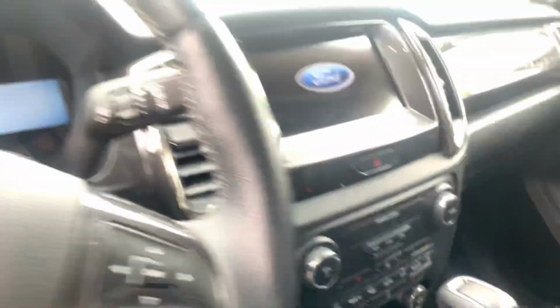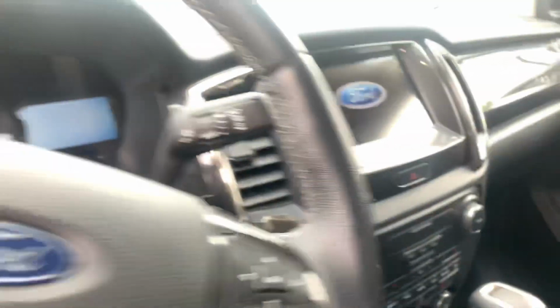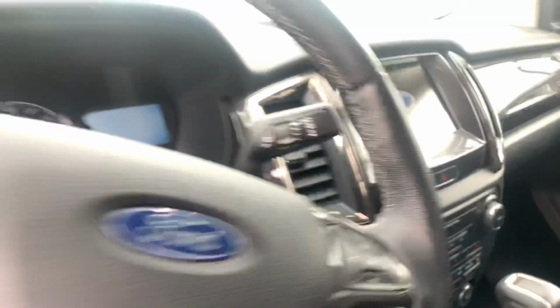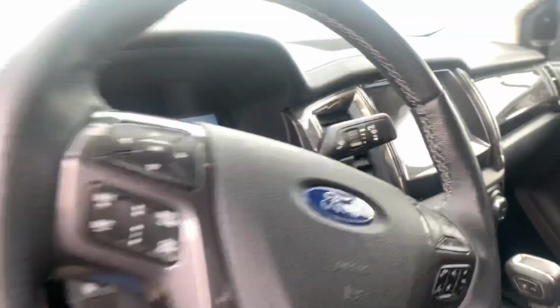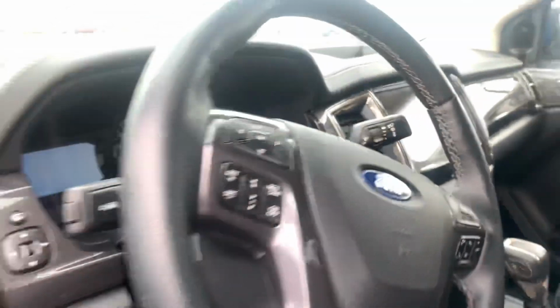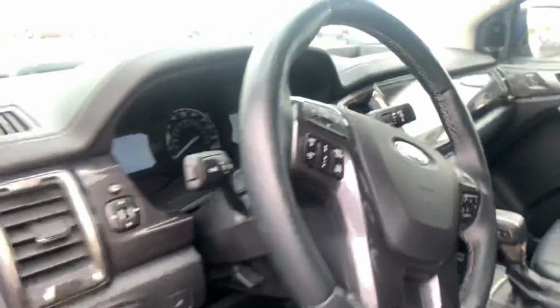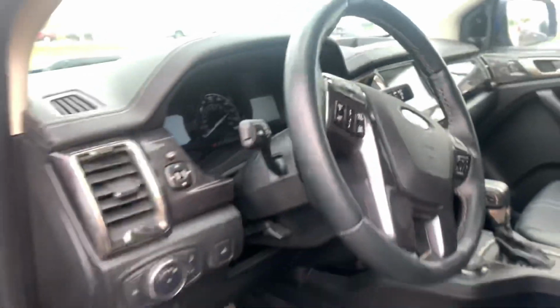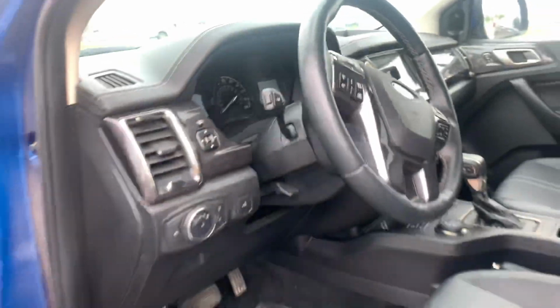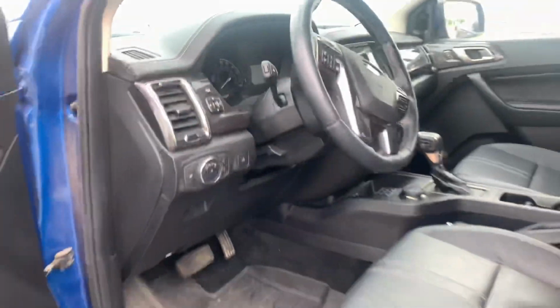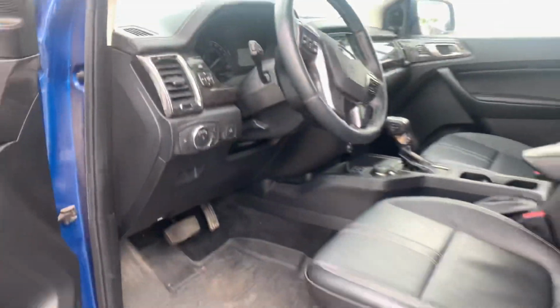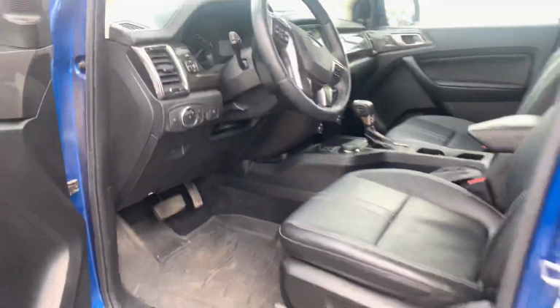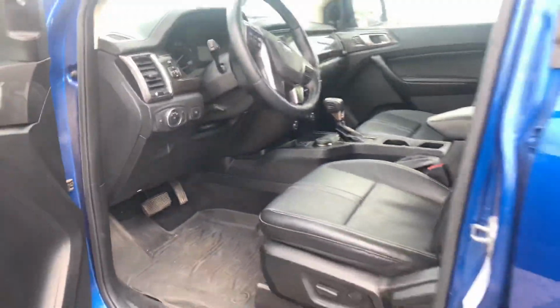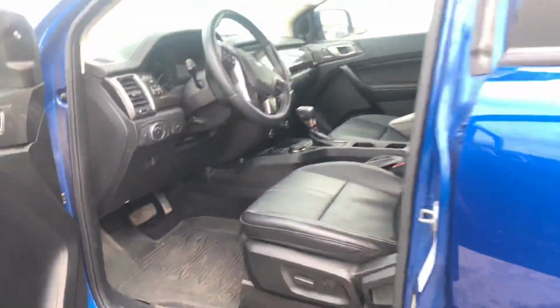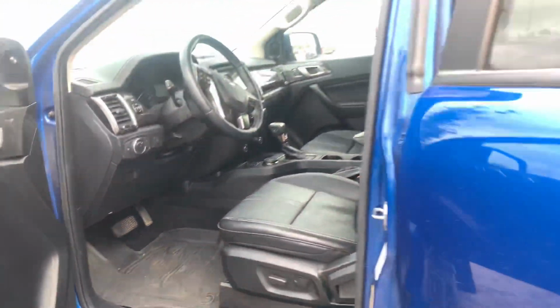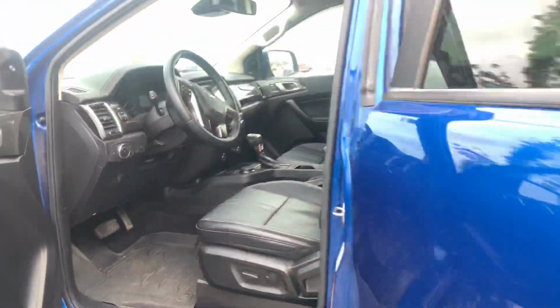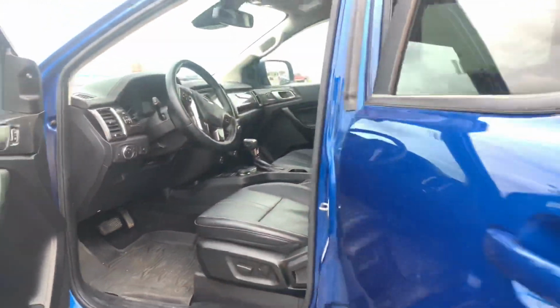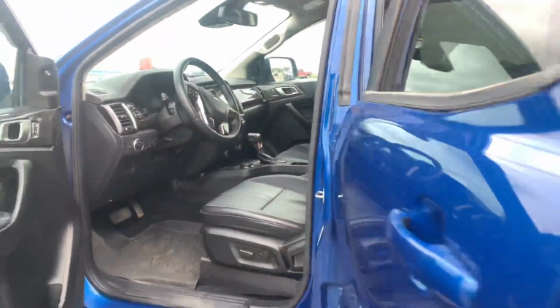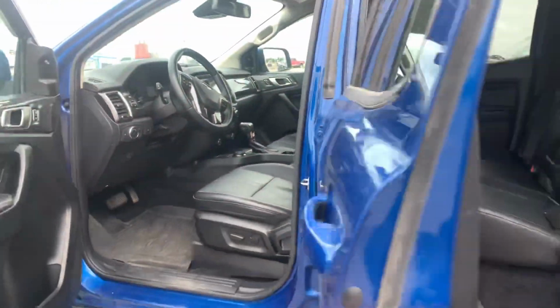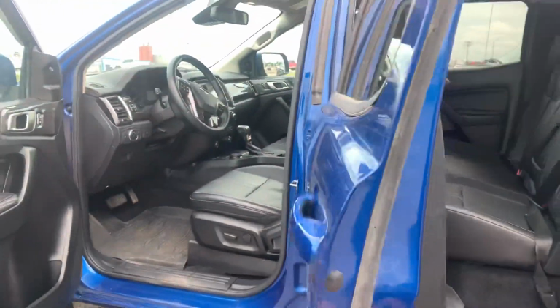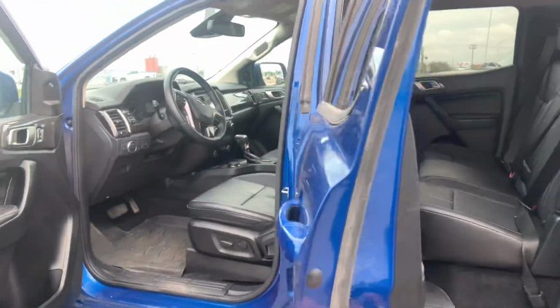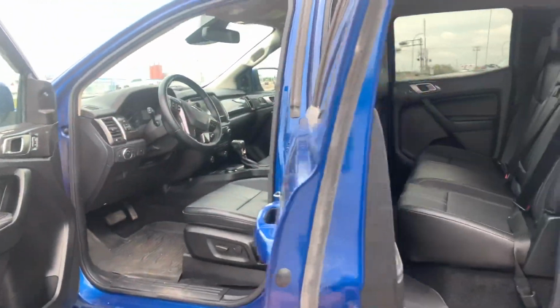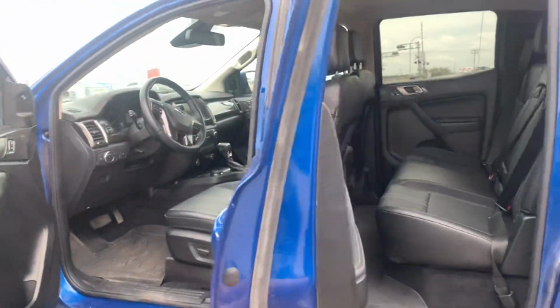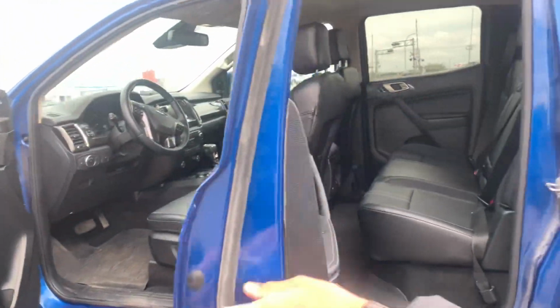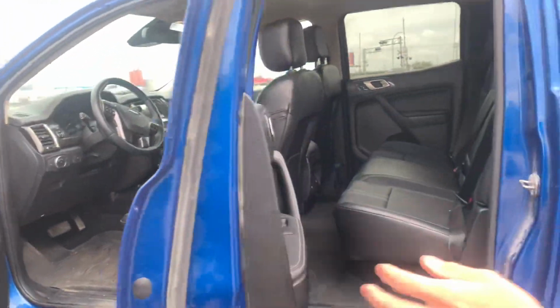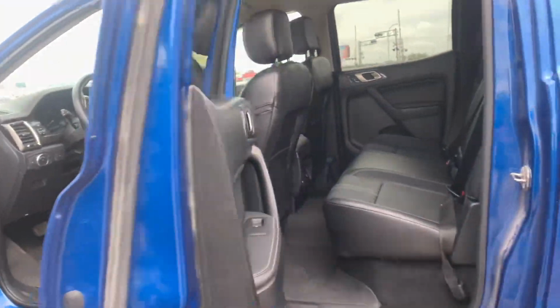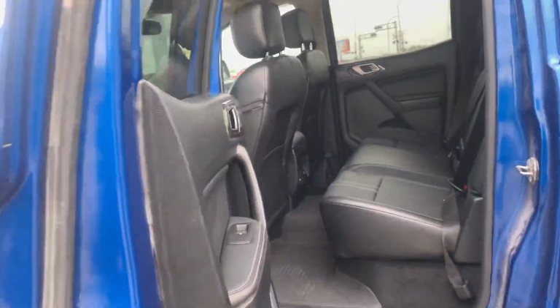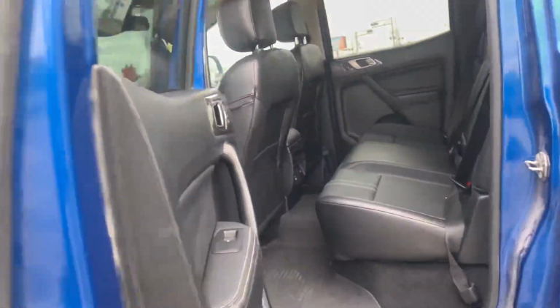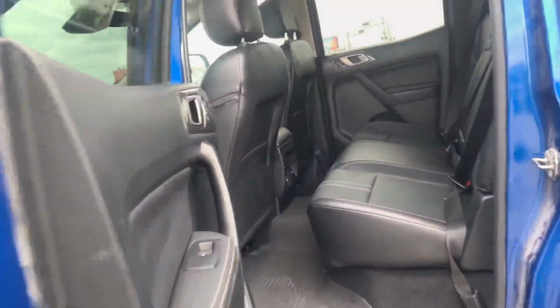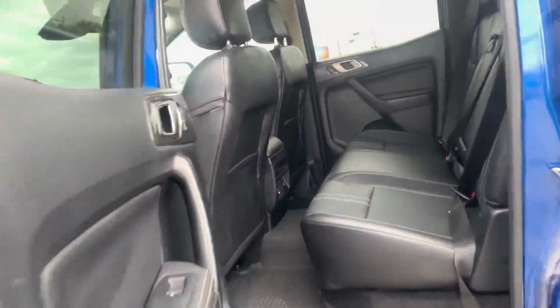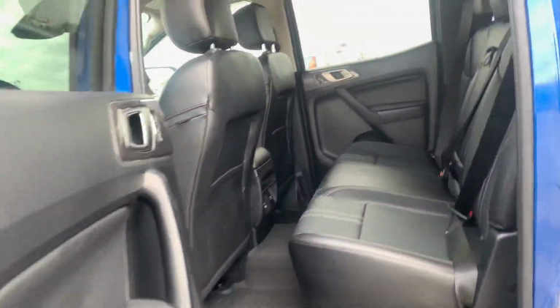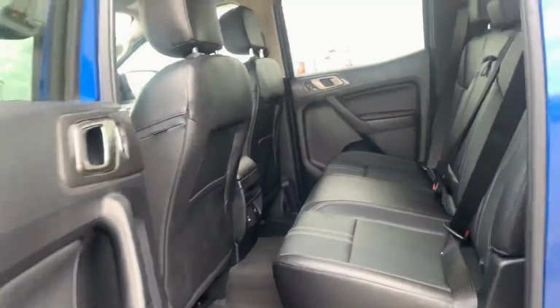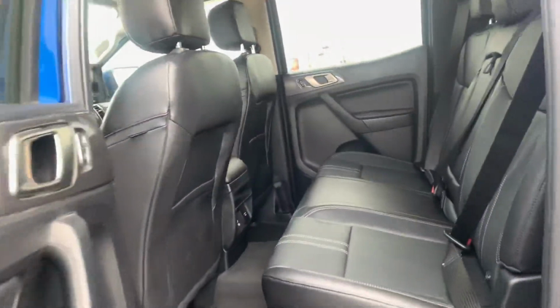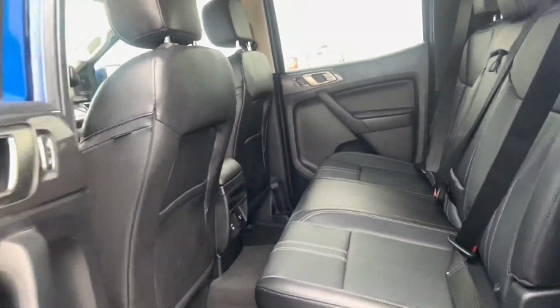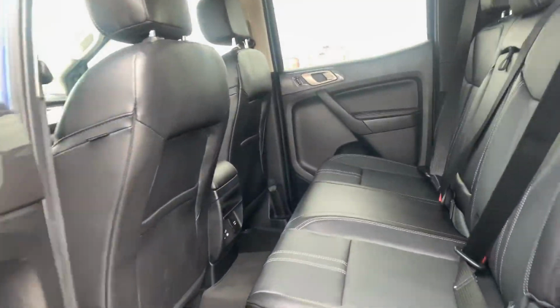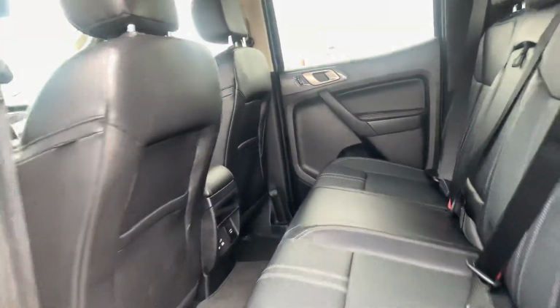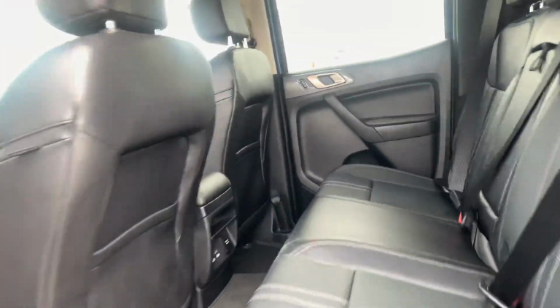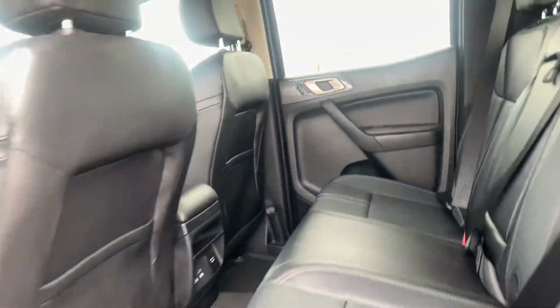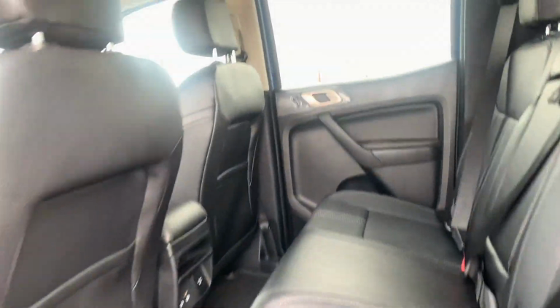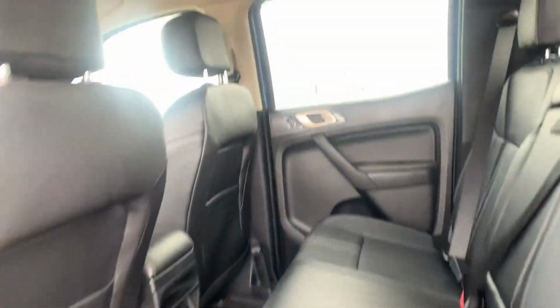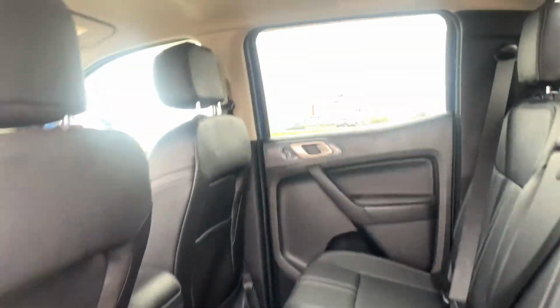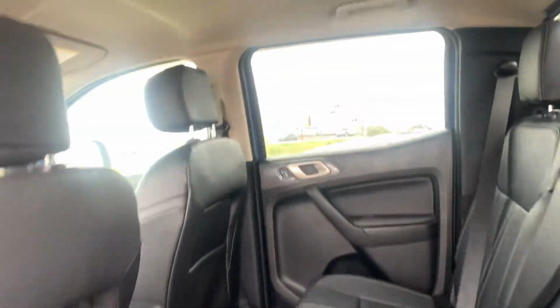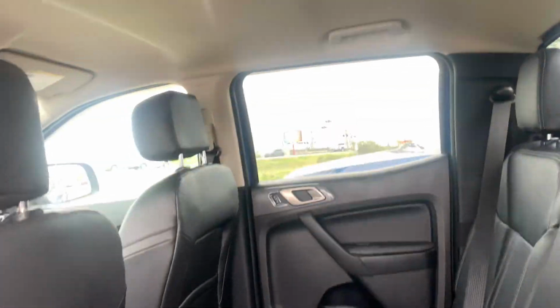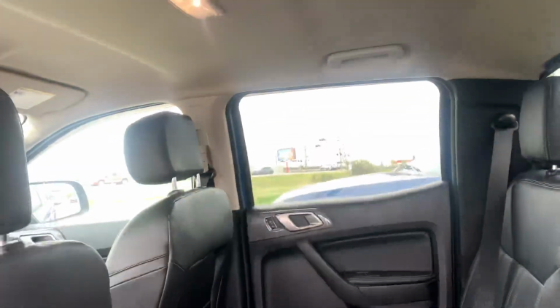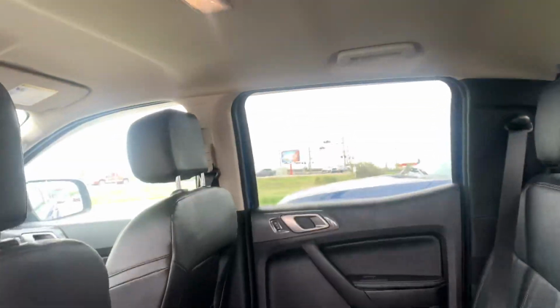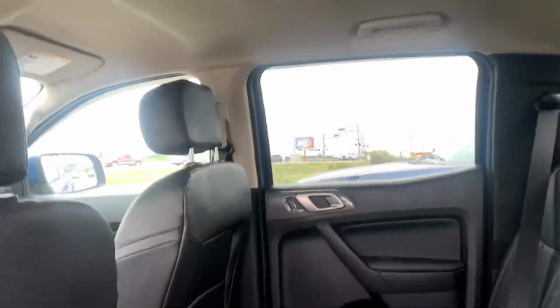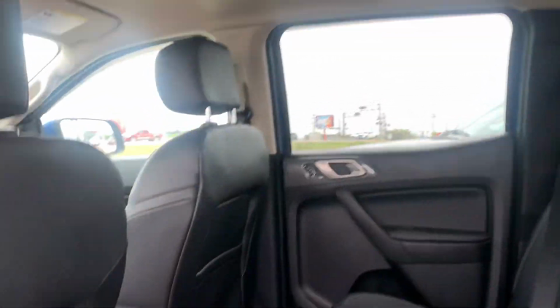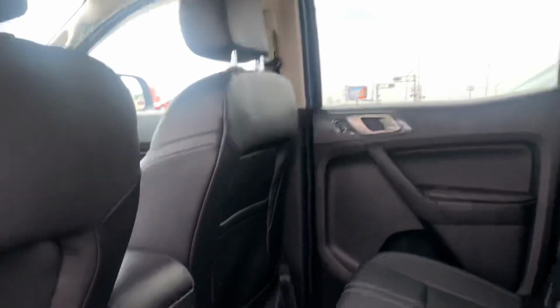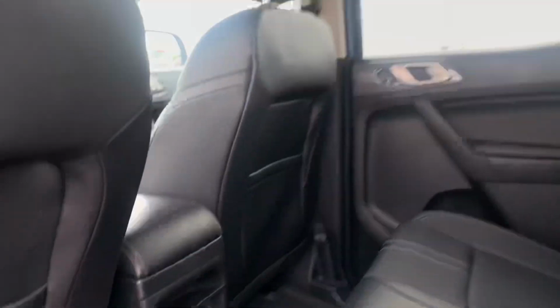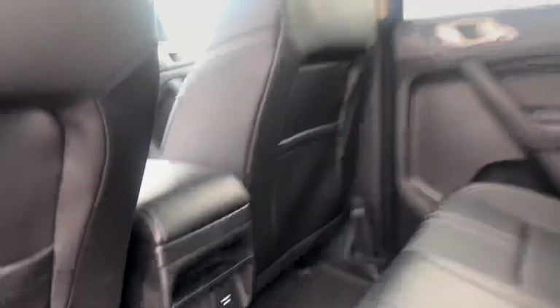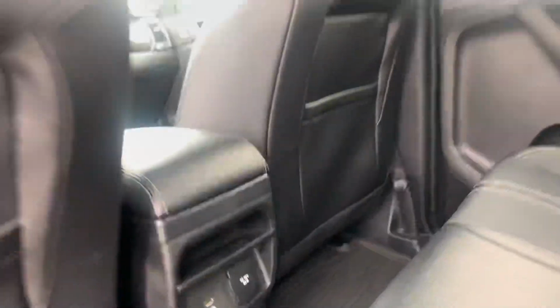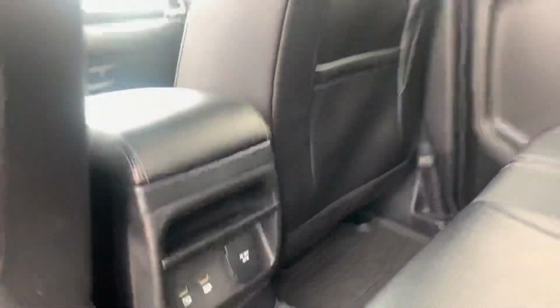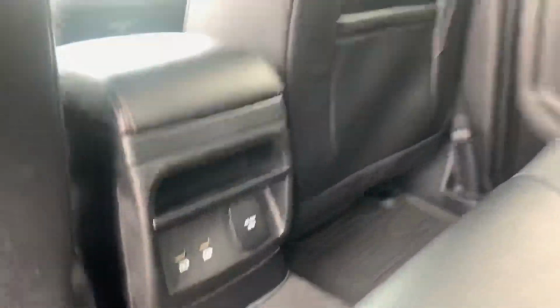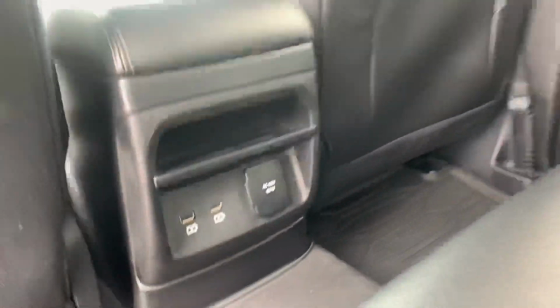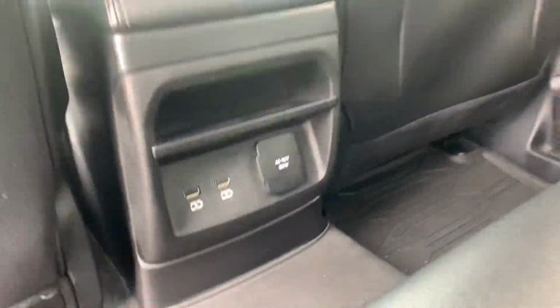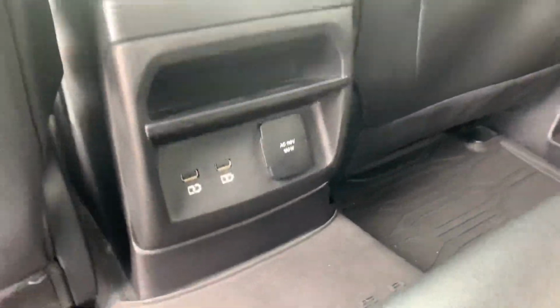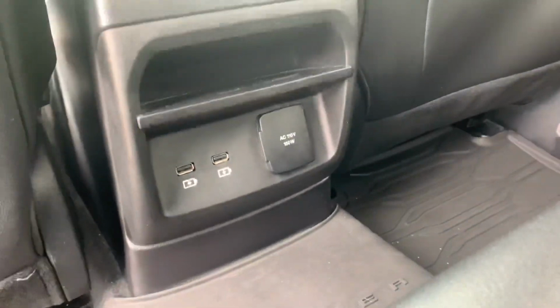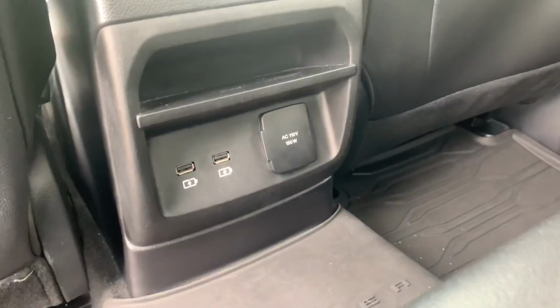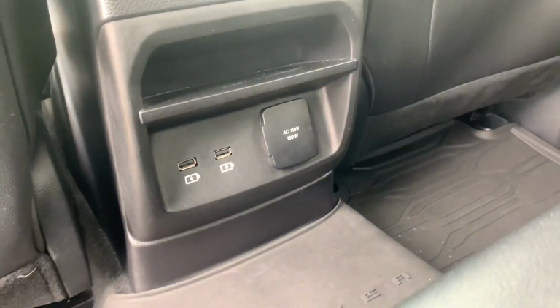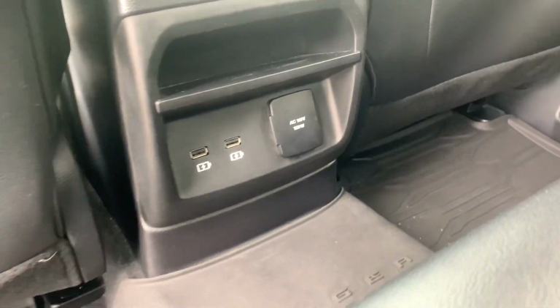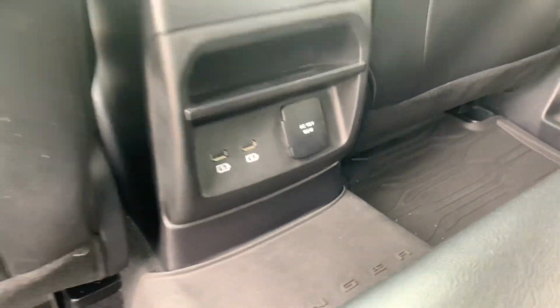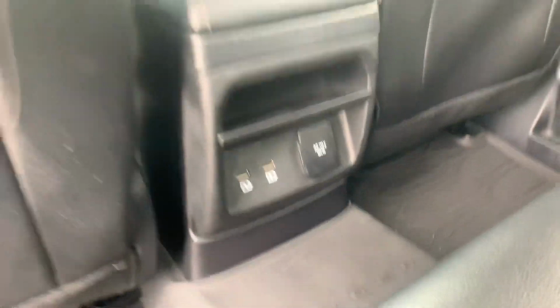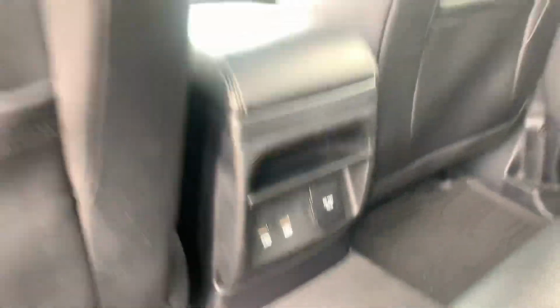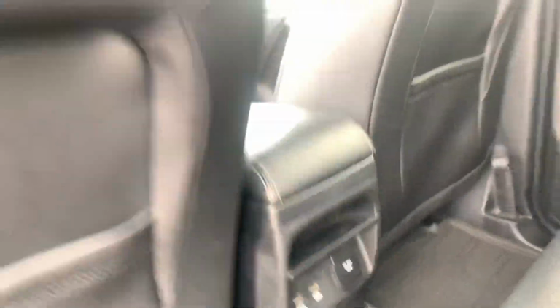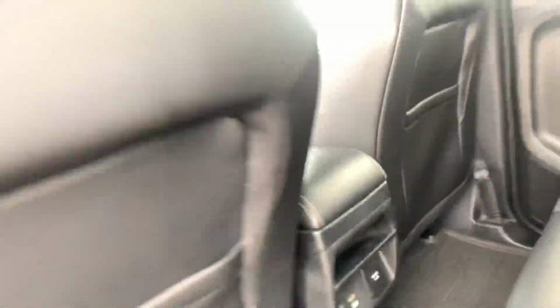Moving into the back, you will find you have a couple of power outlets back there in case you need to charge anything, and a very spacious back seat.